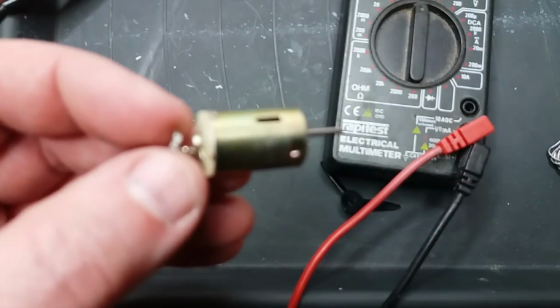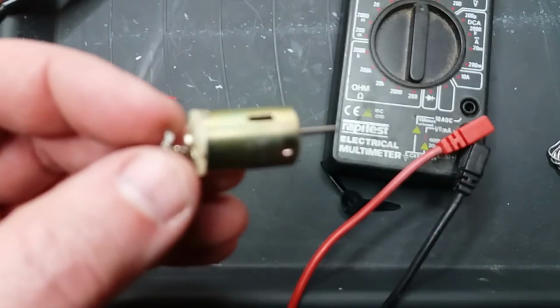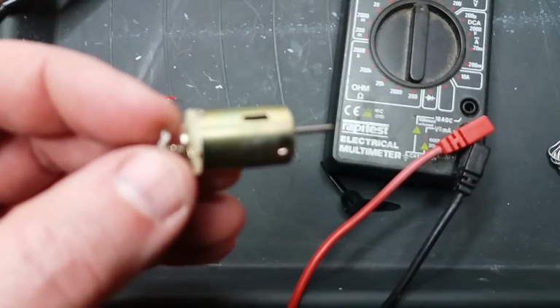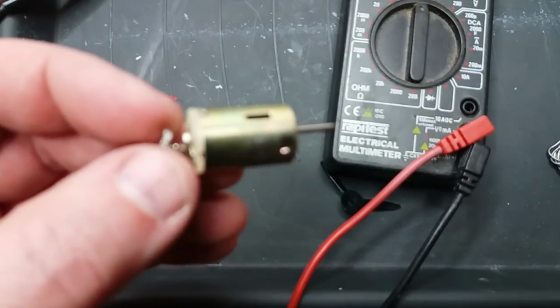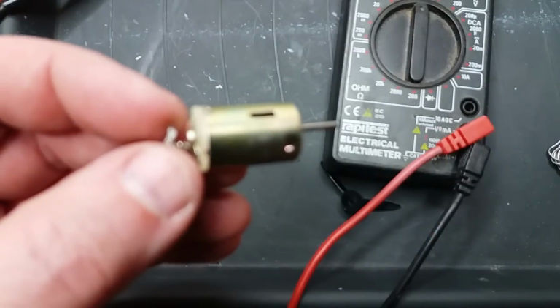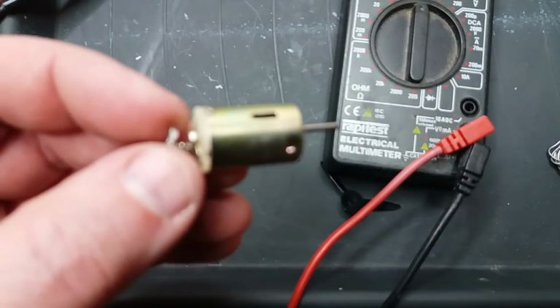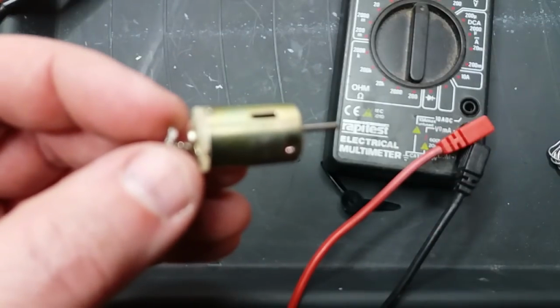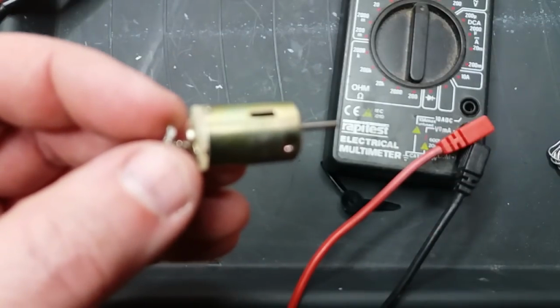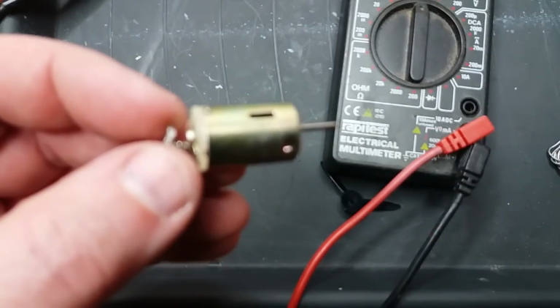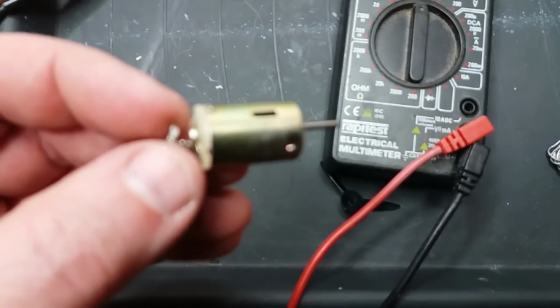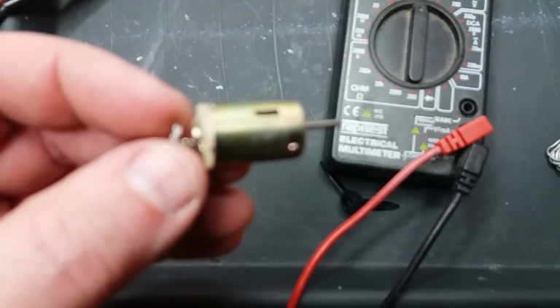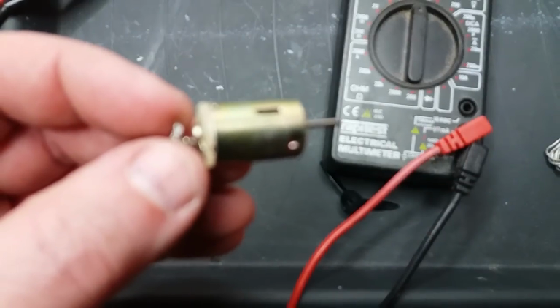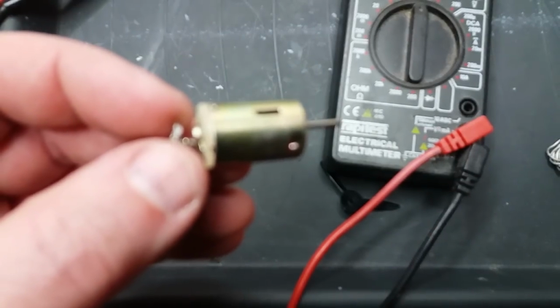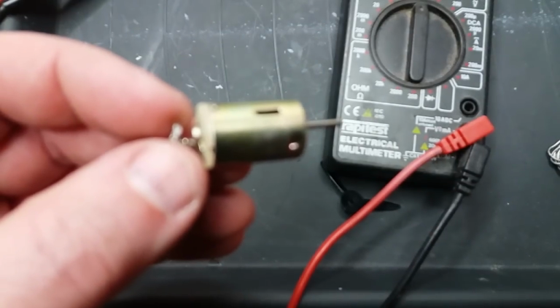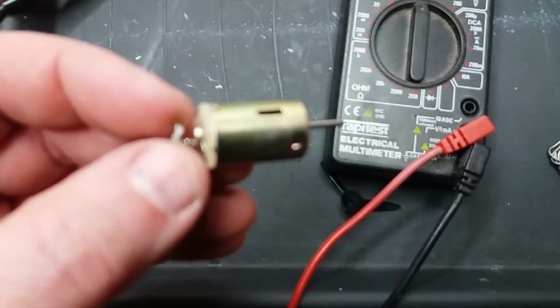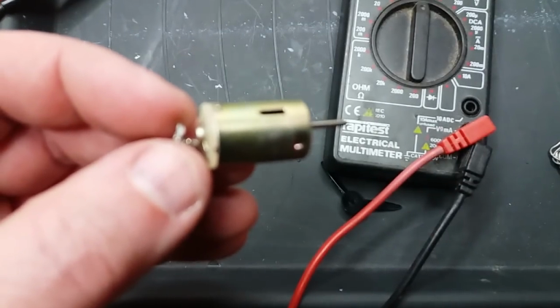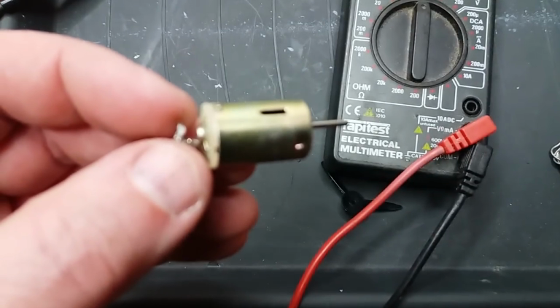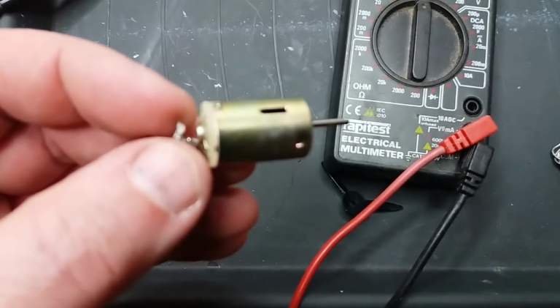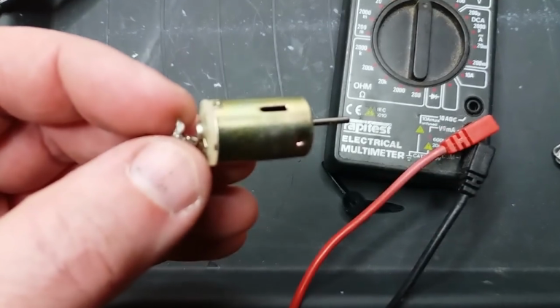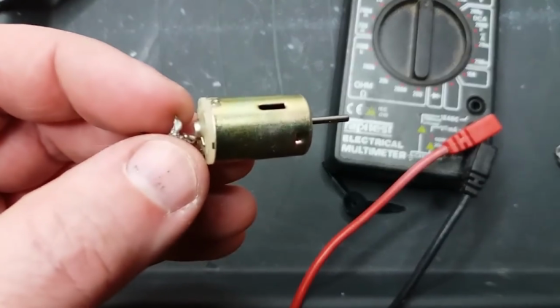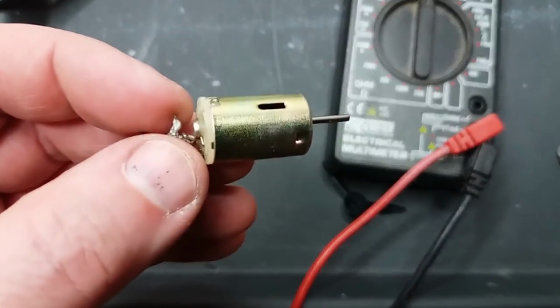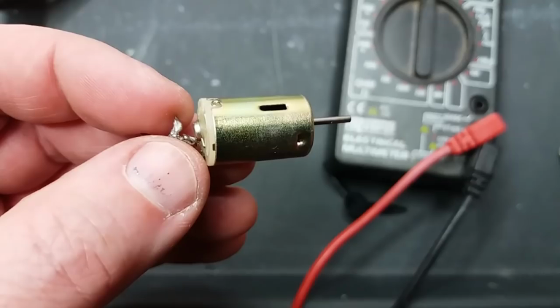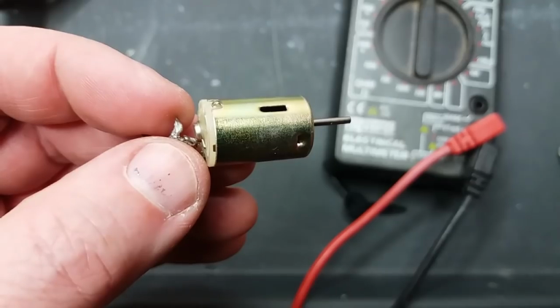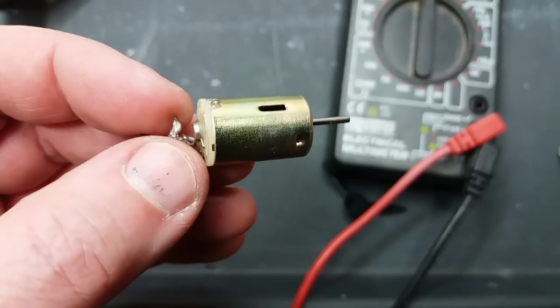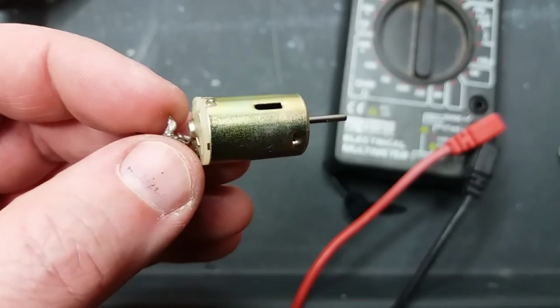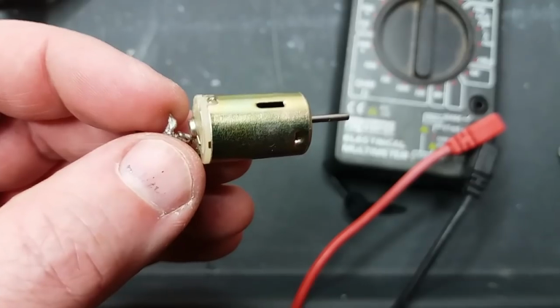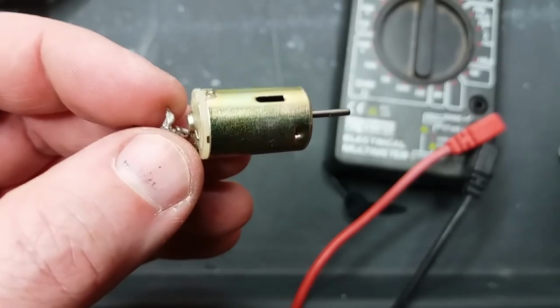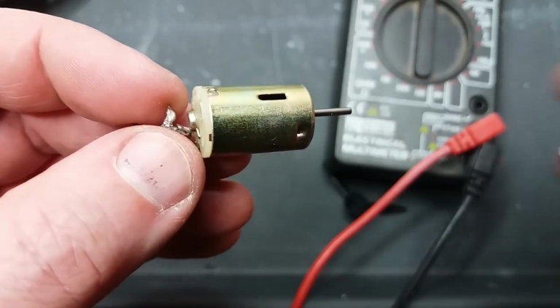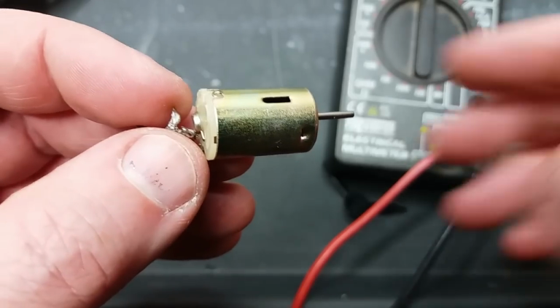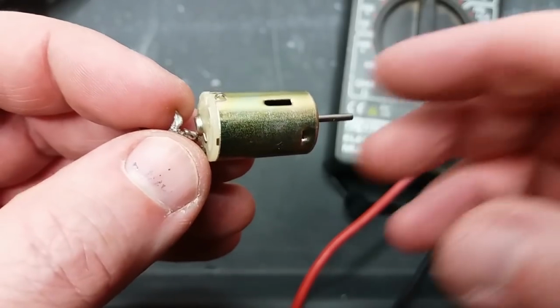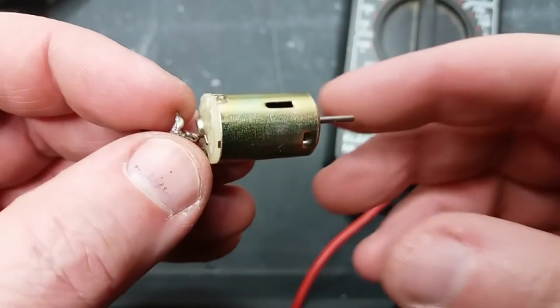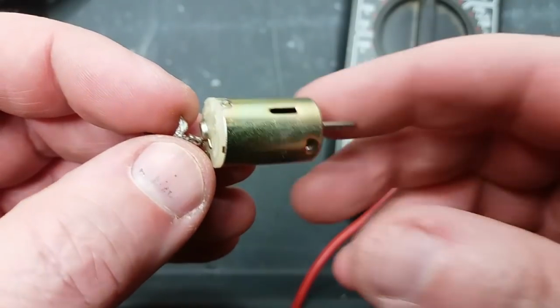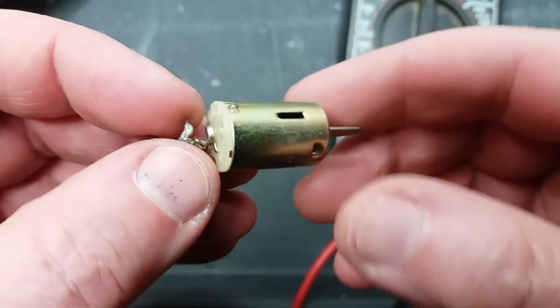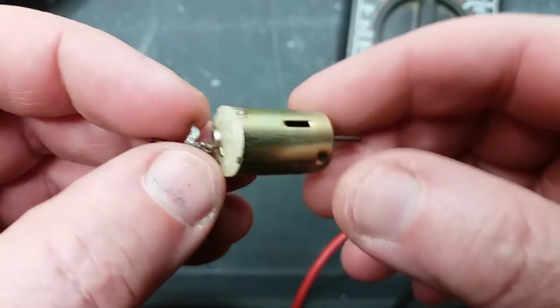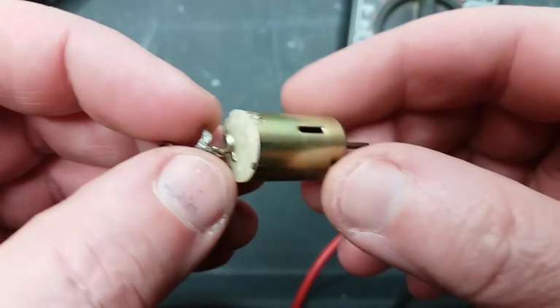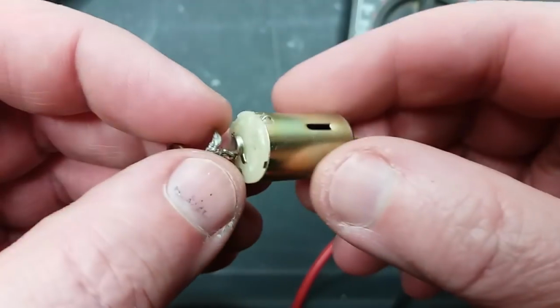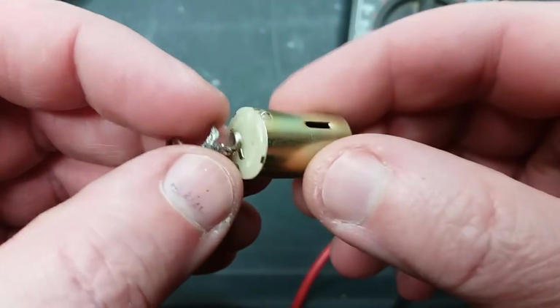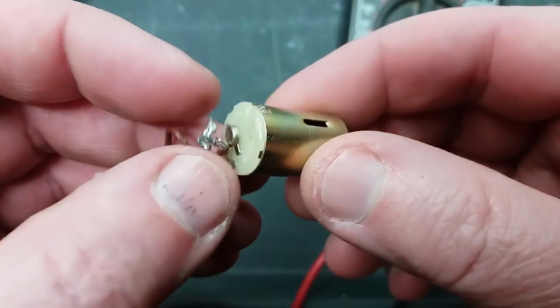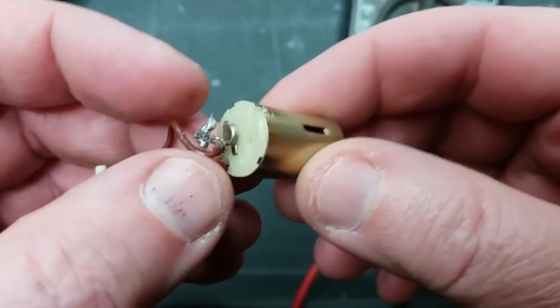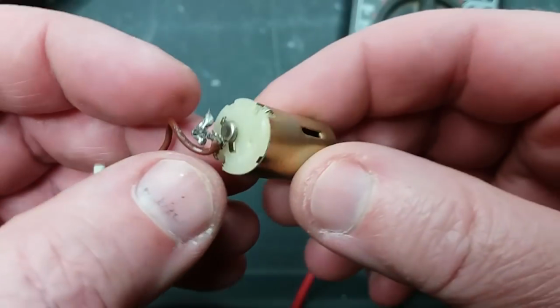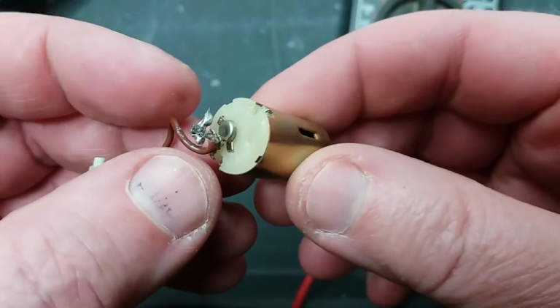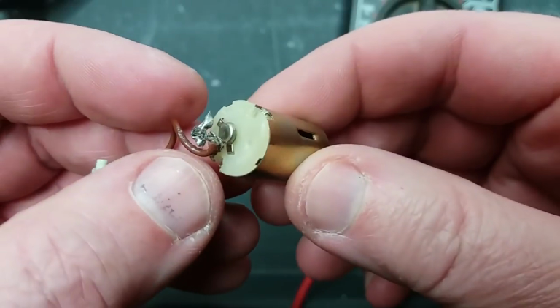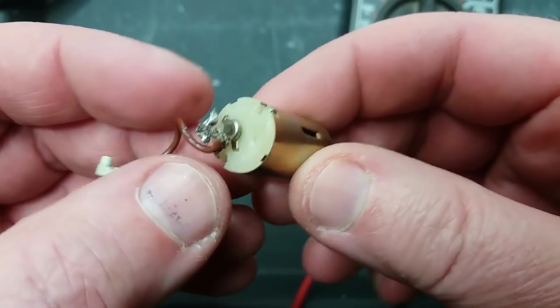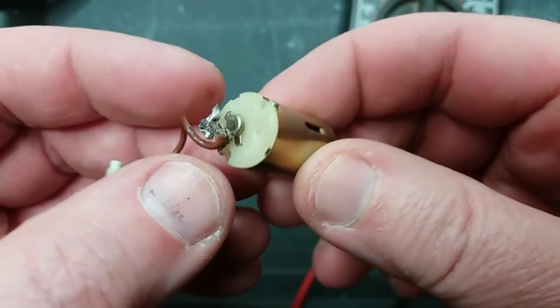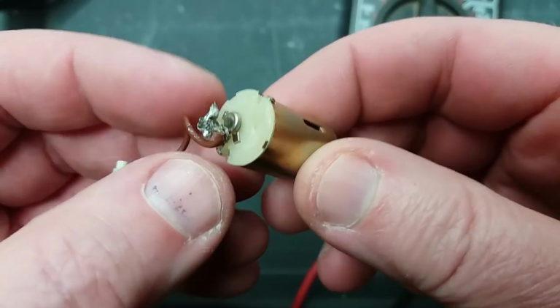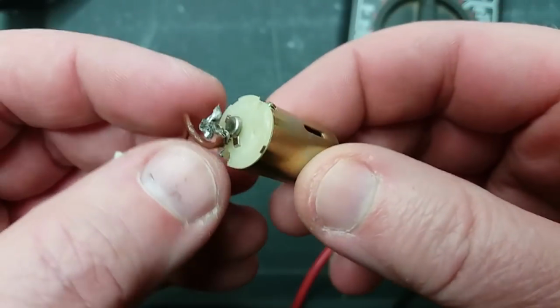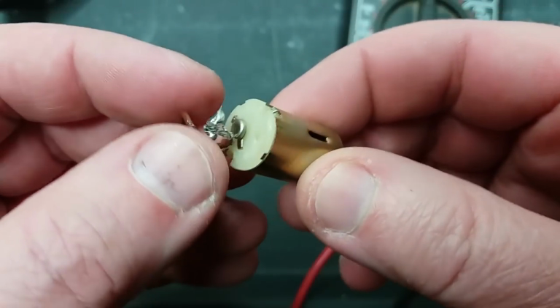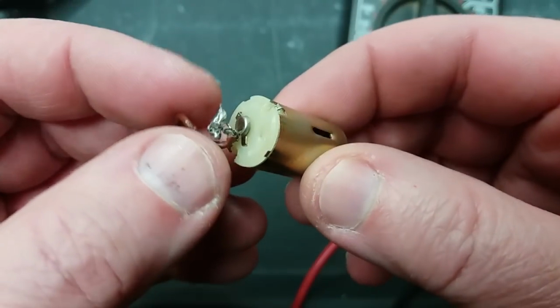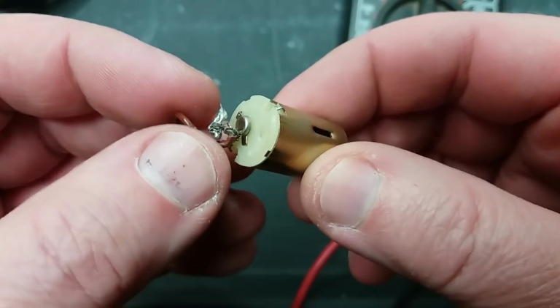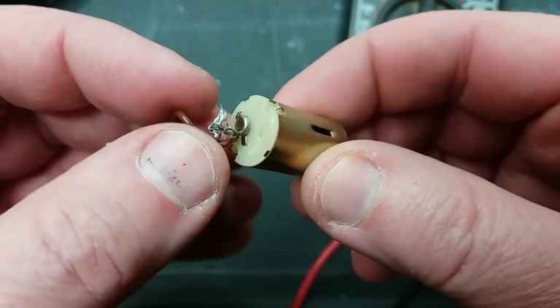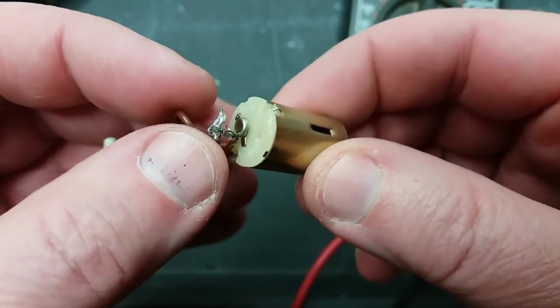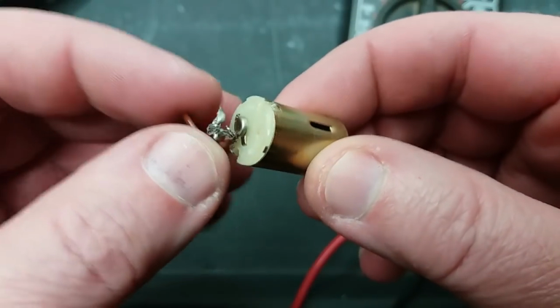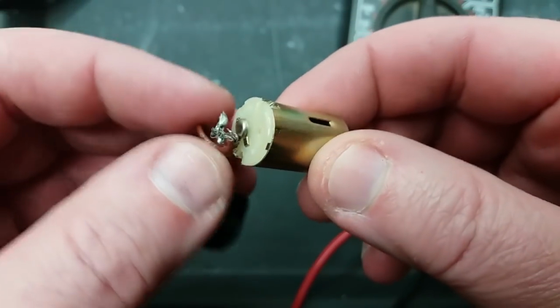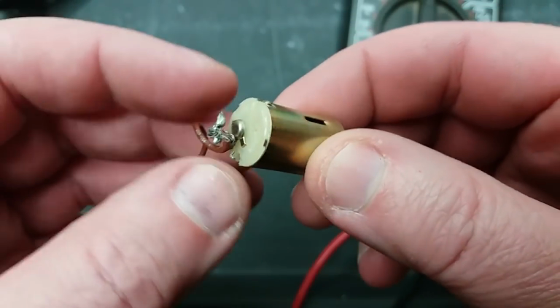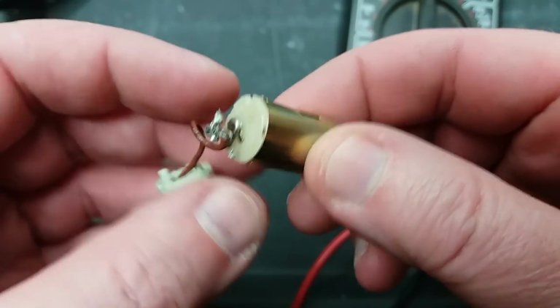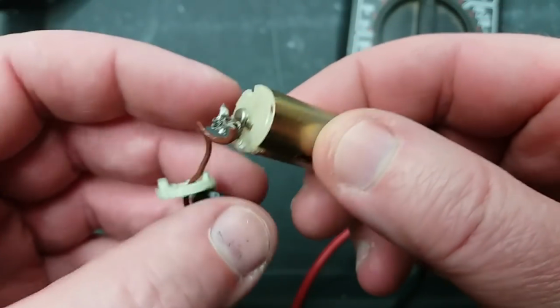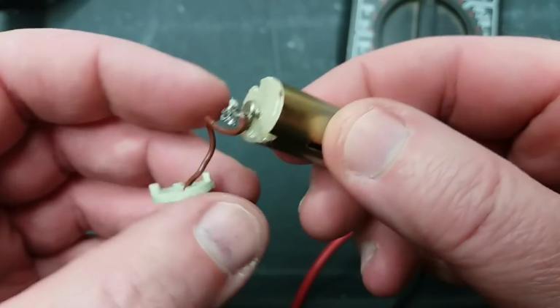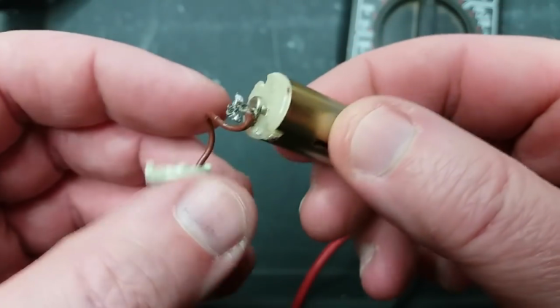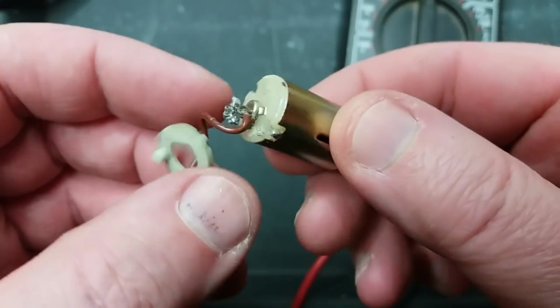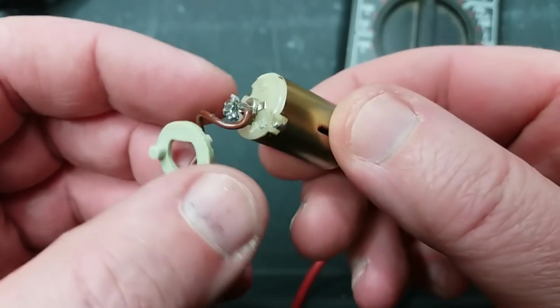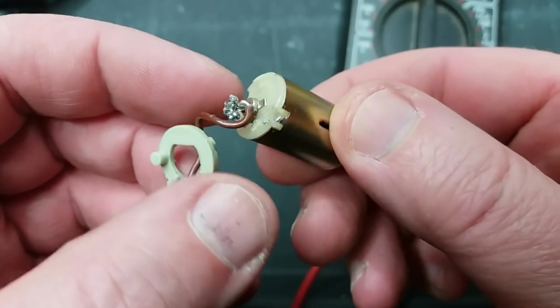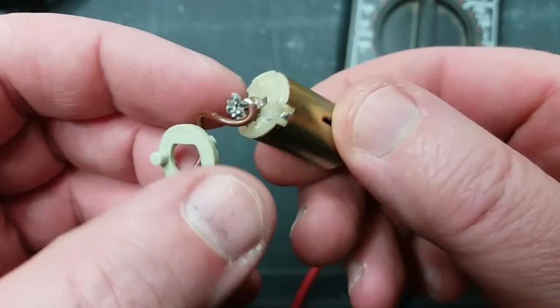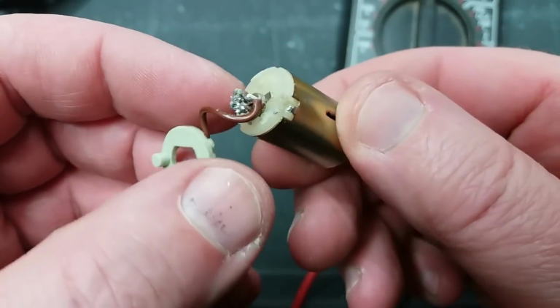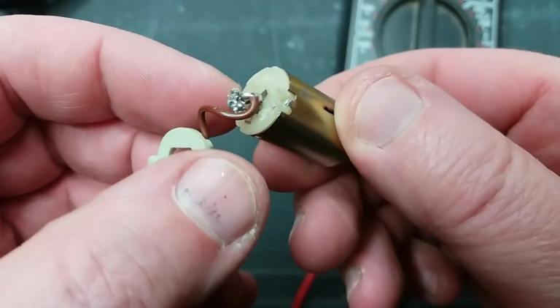When I get the probes set up and give the motor a little twist, the resistance should change as it turns — it goes from open circuit to some sort of a value and back to open circuit. To me, I think that means the motor is working.